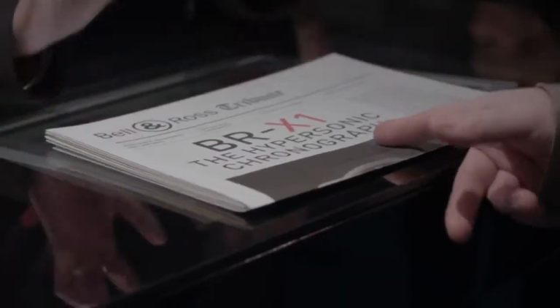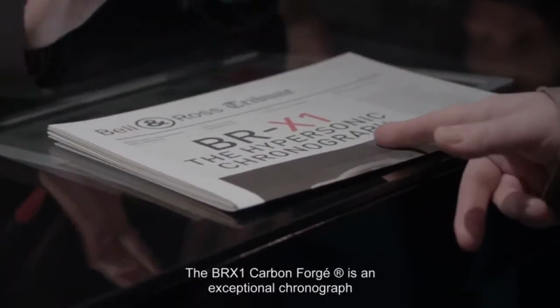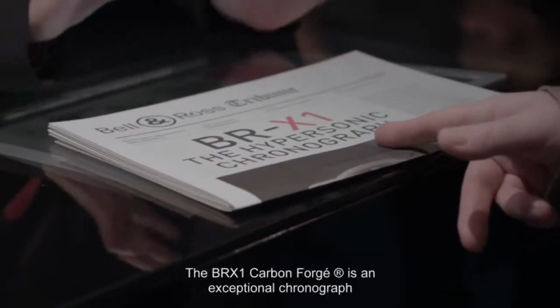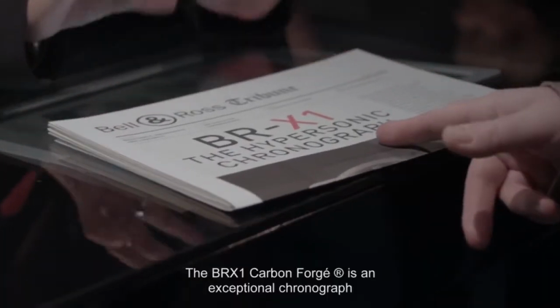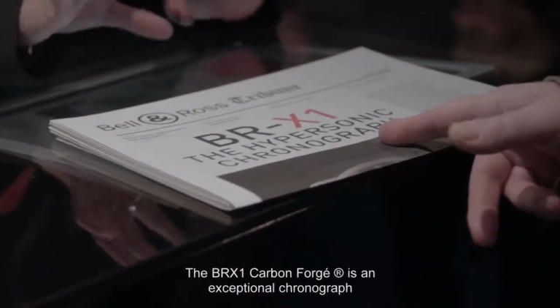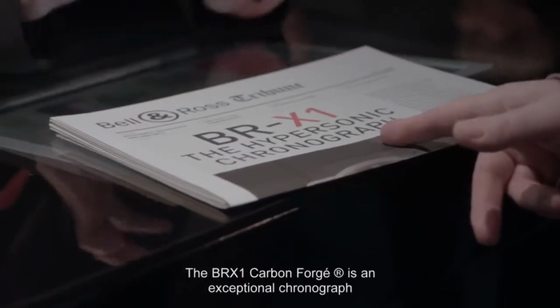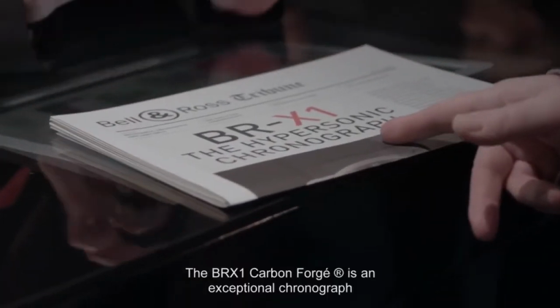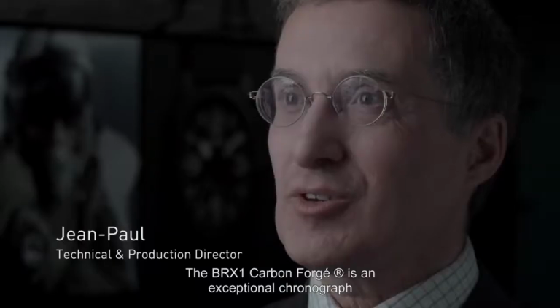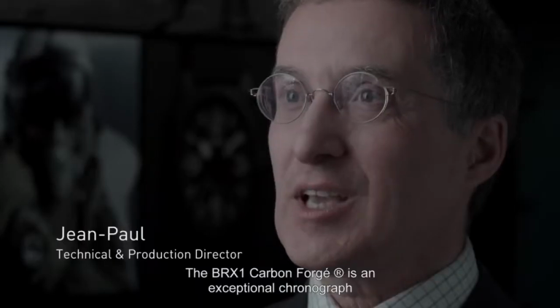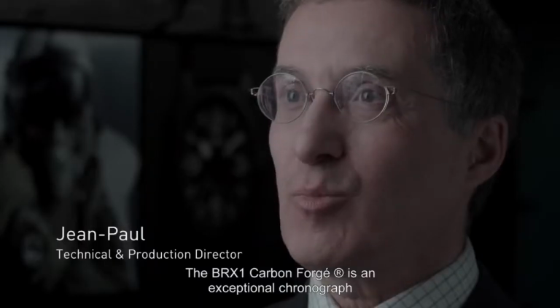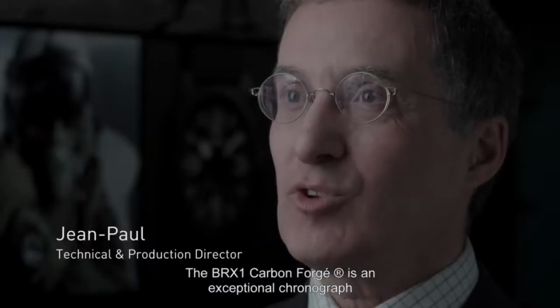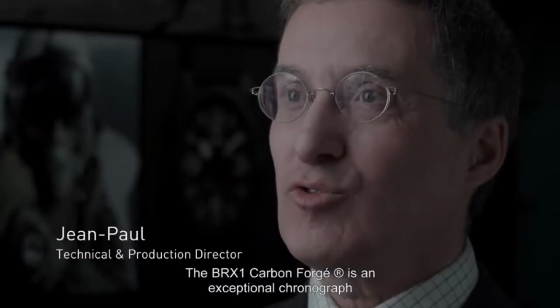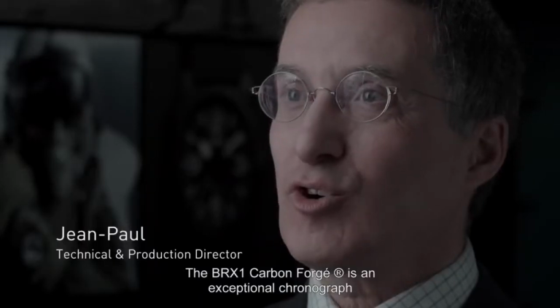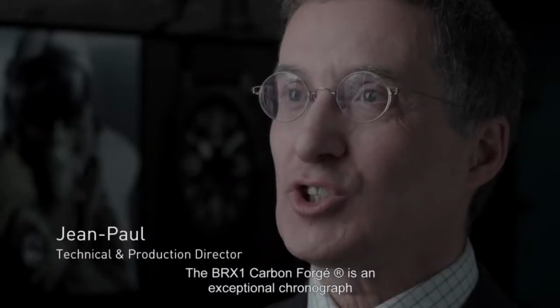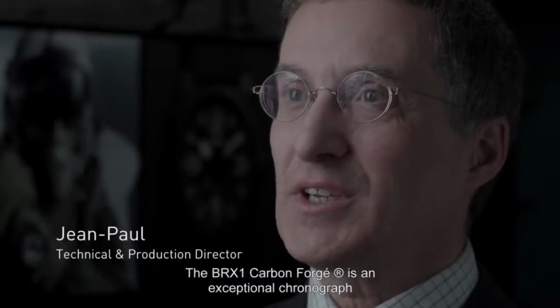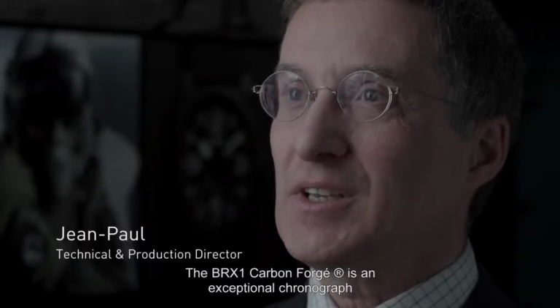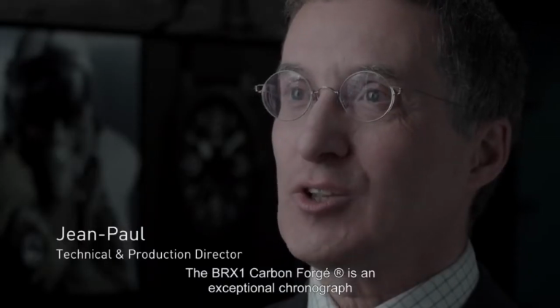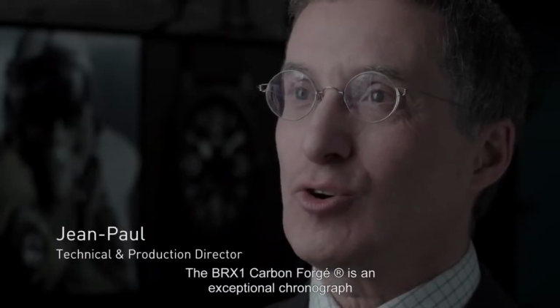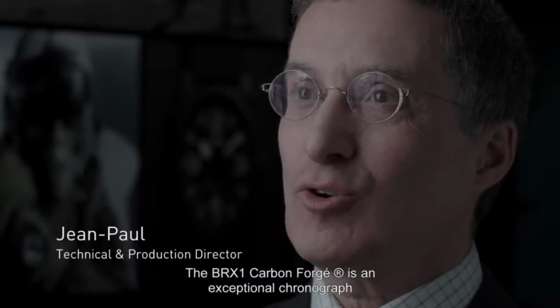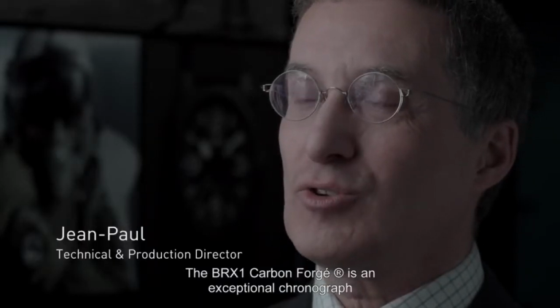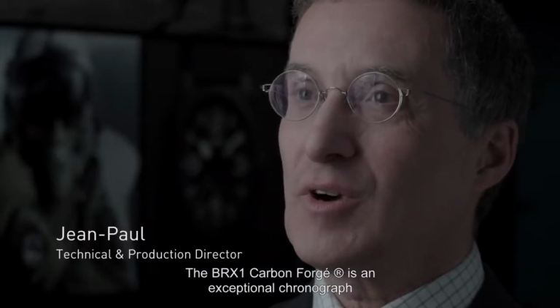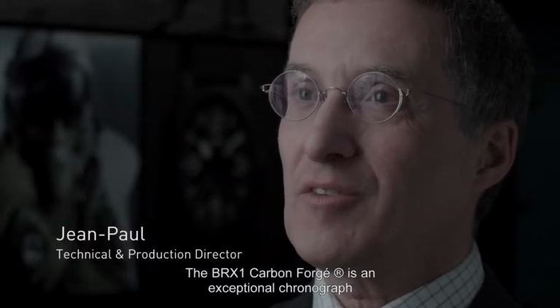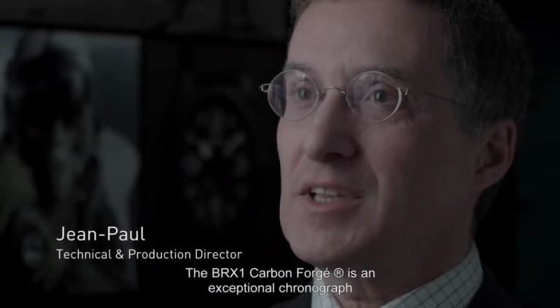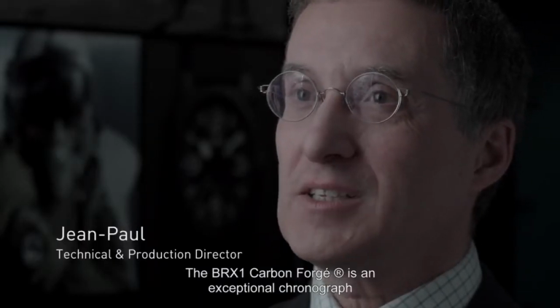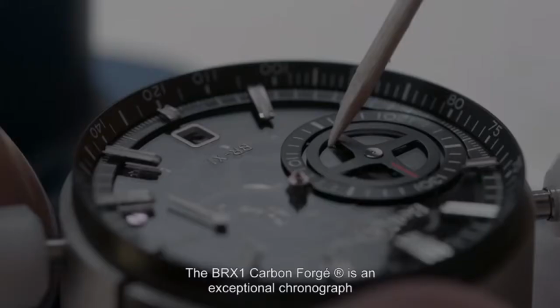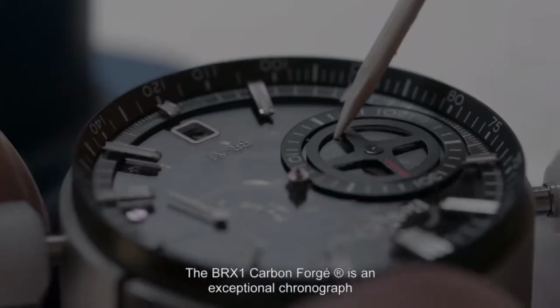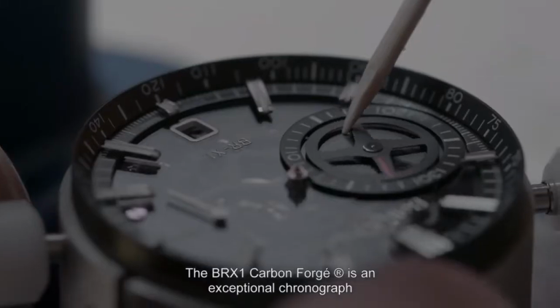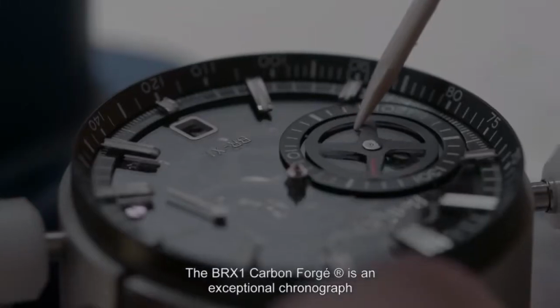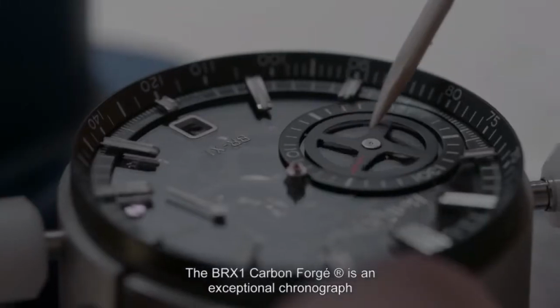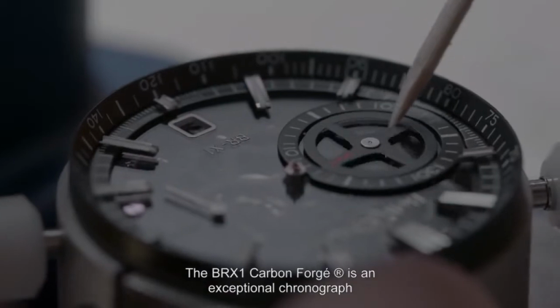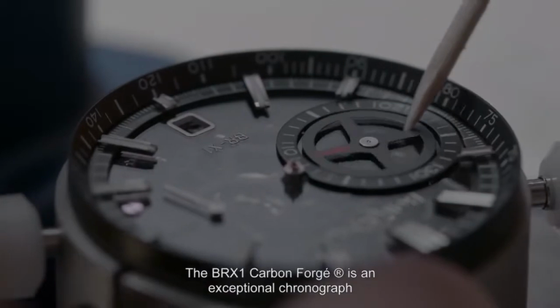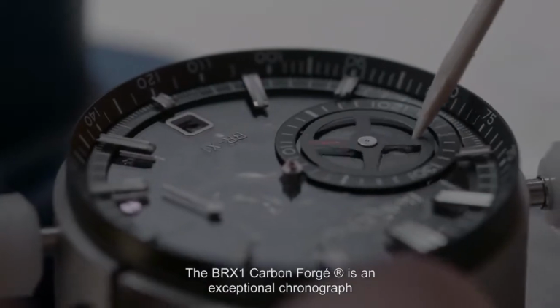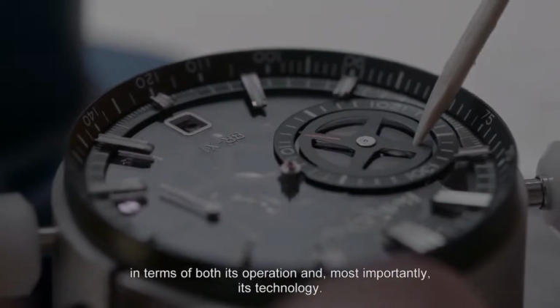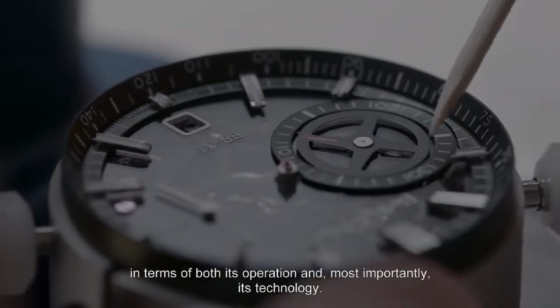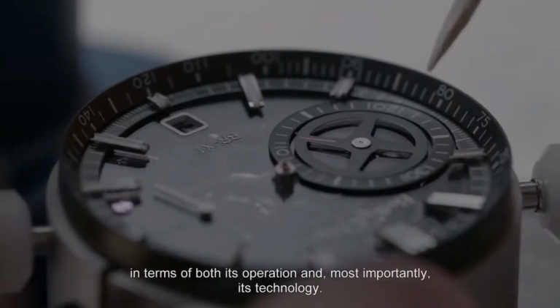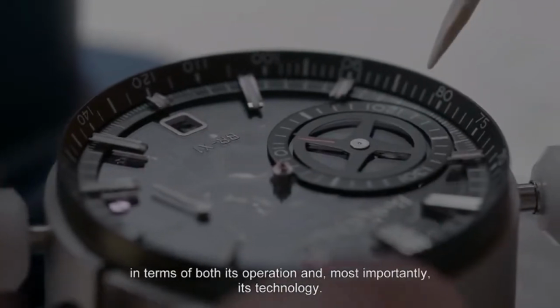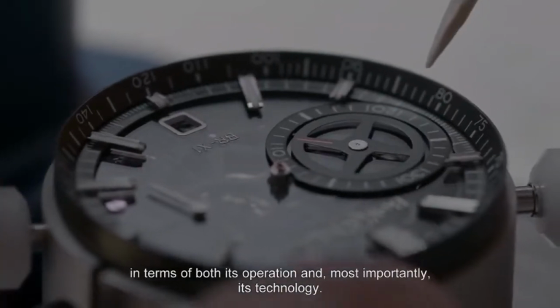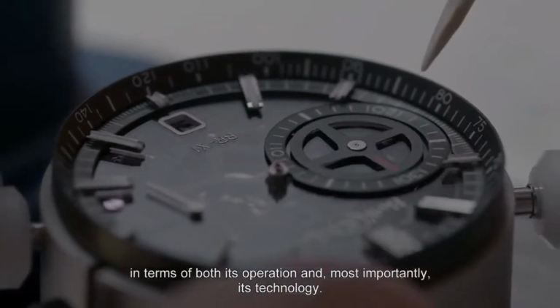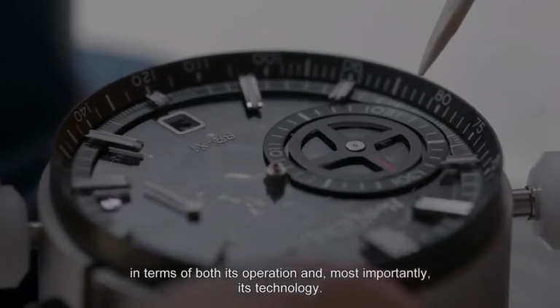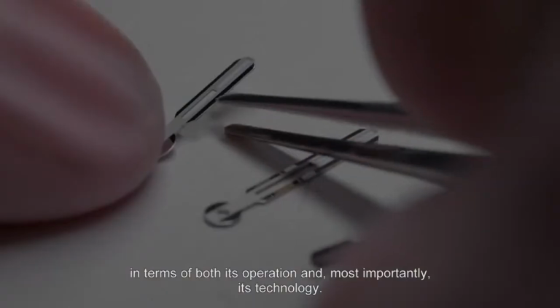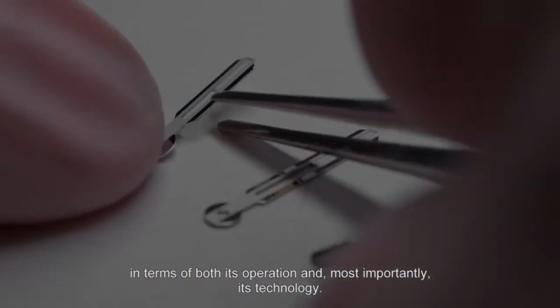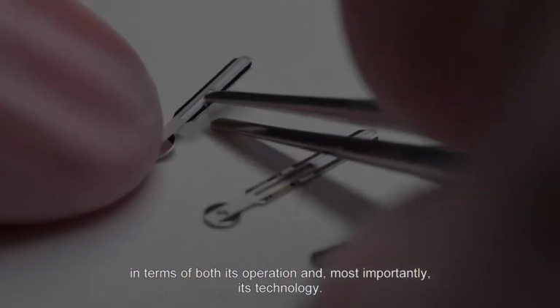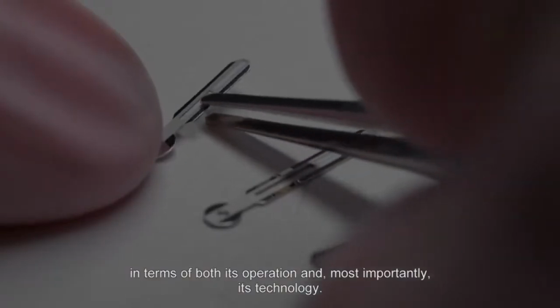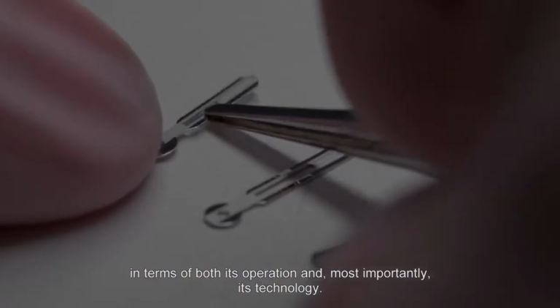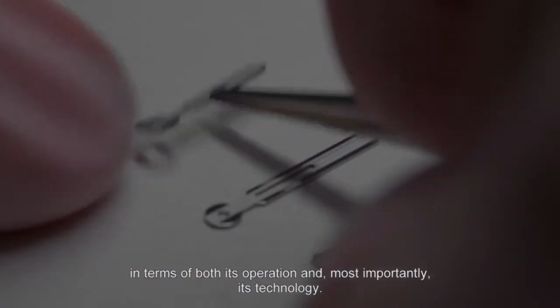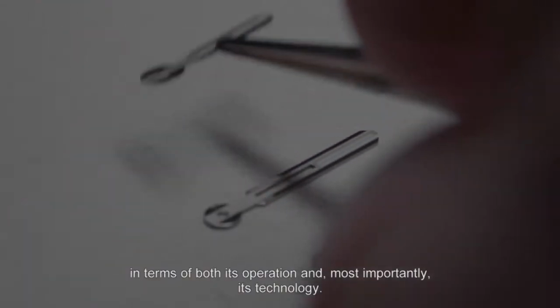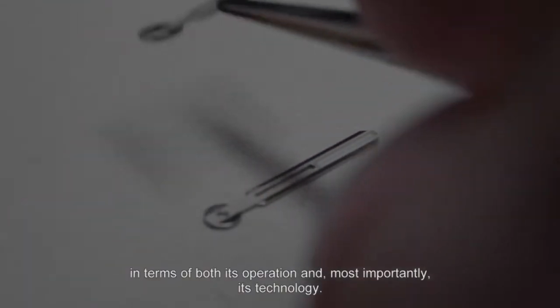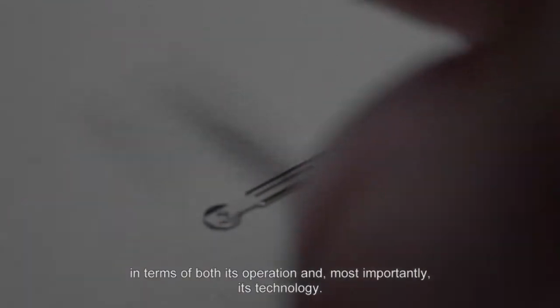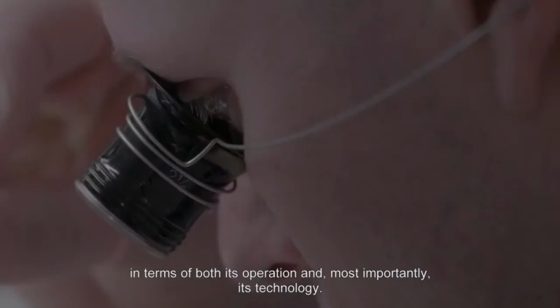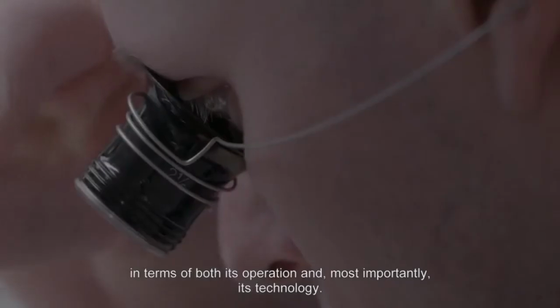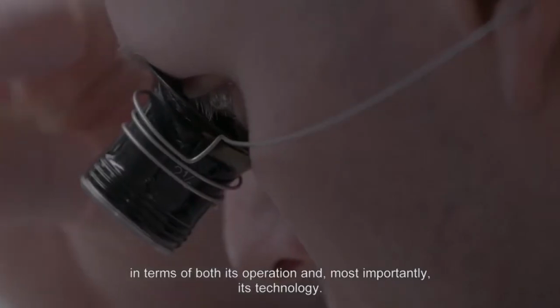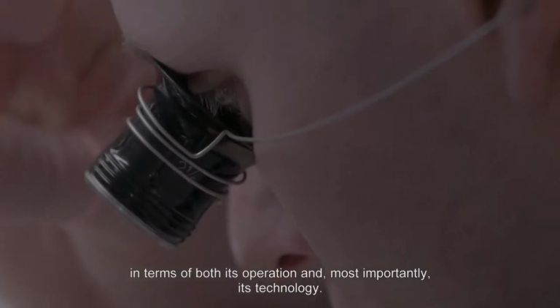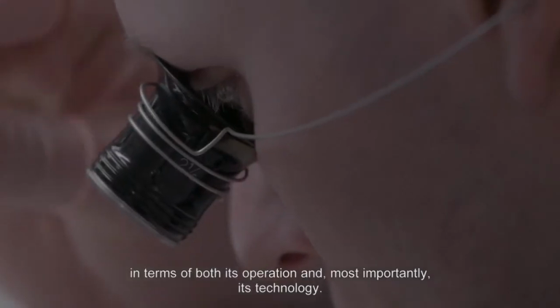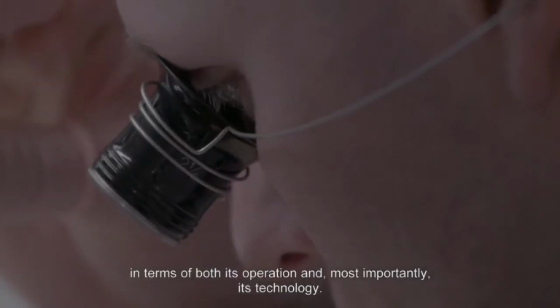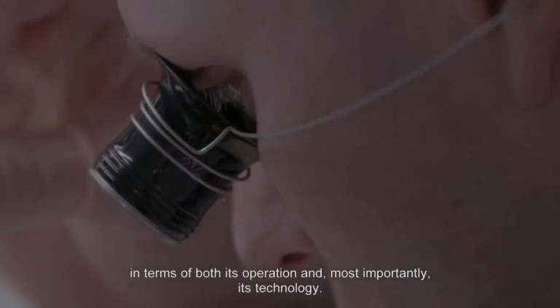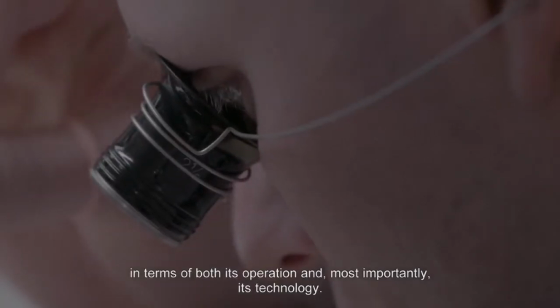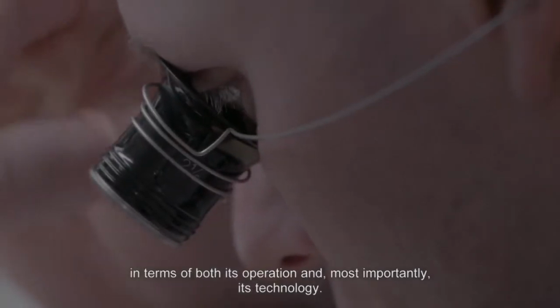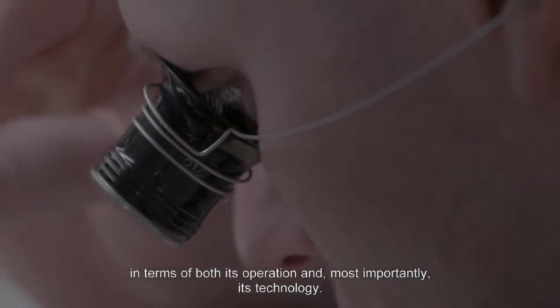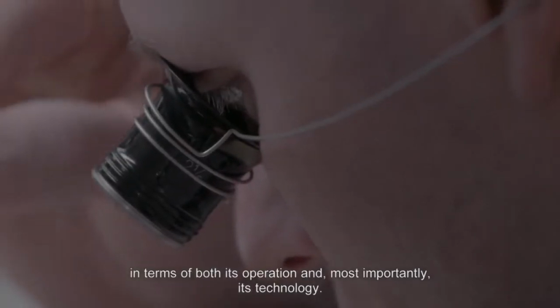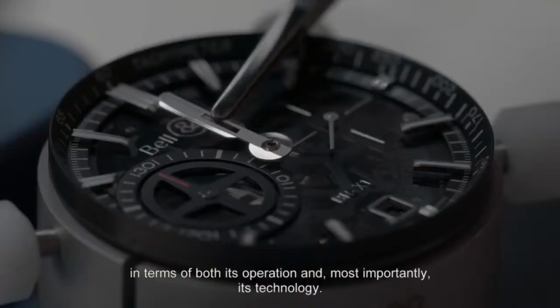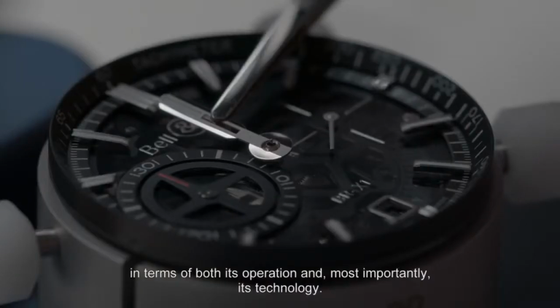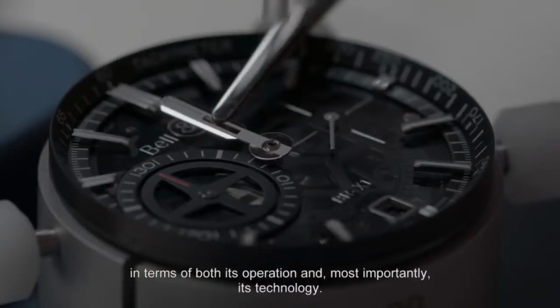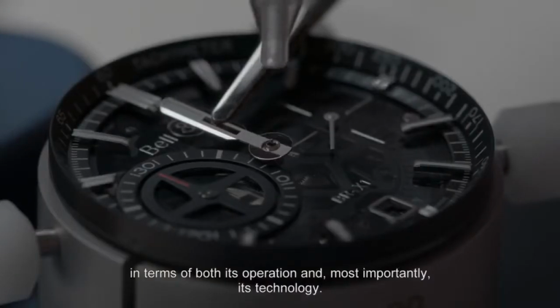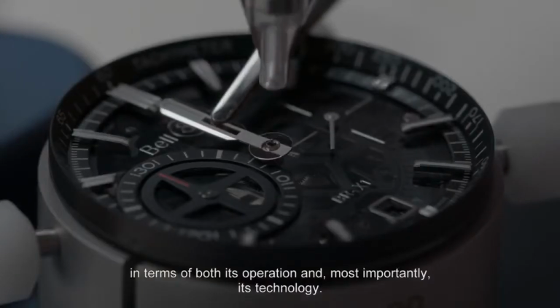The BRX1 Carbon 4G is an exceptional chronograph, both from a functional point of view and also technically.